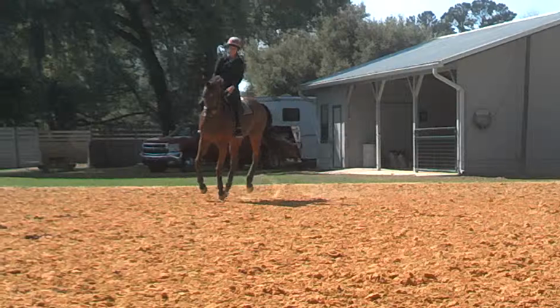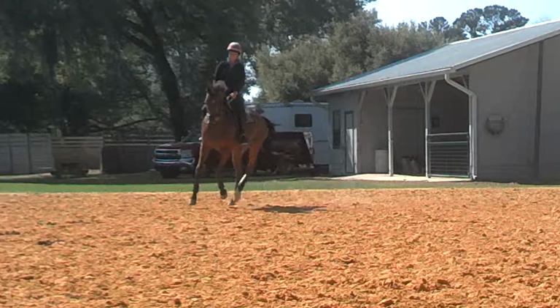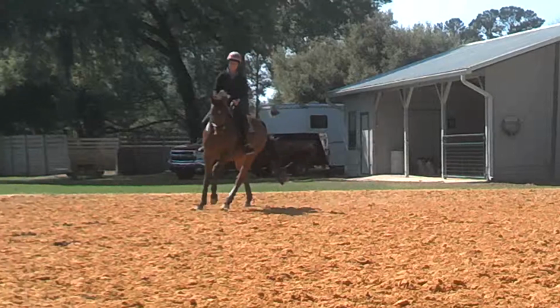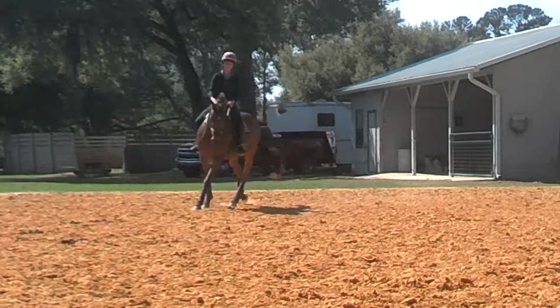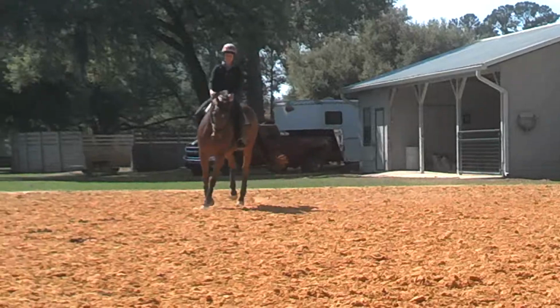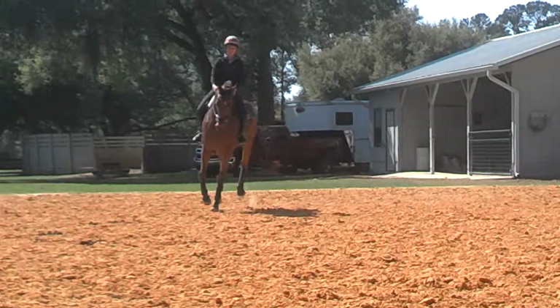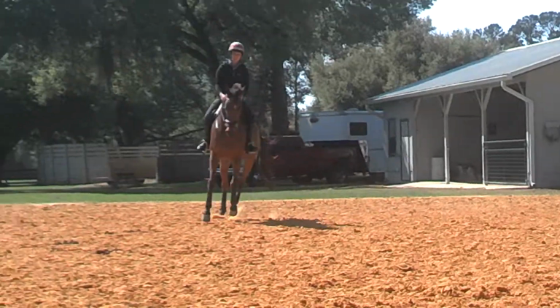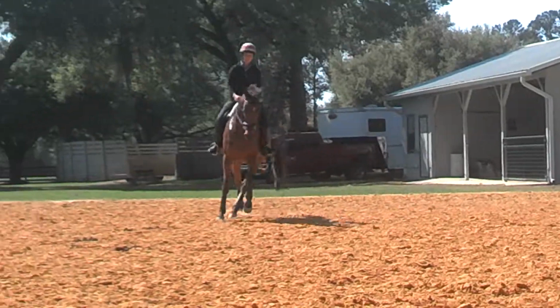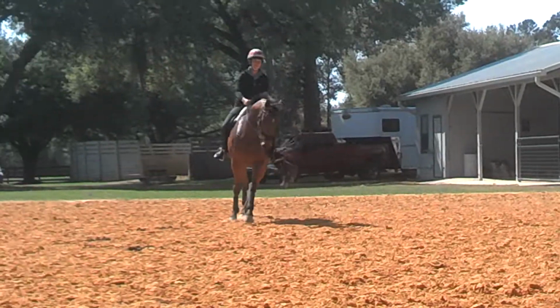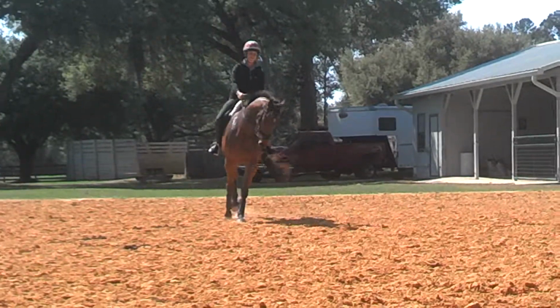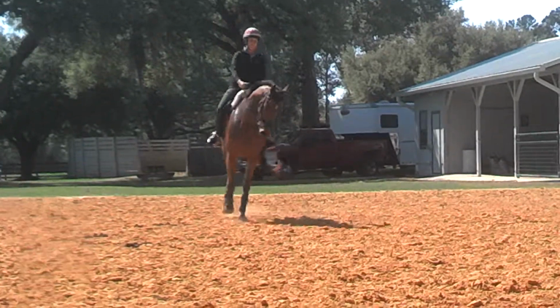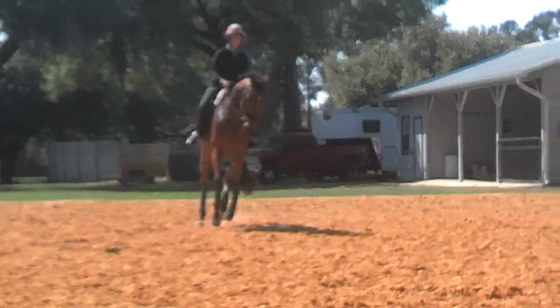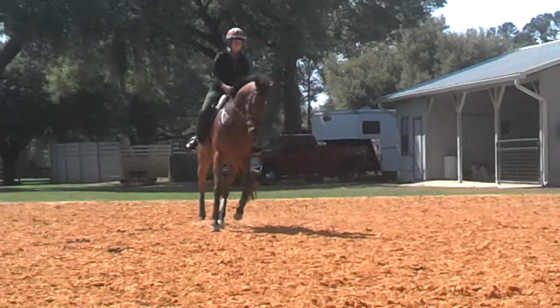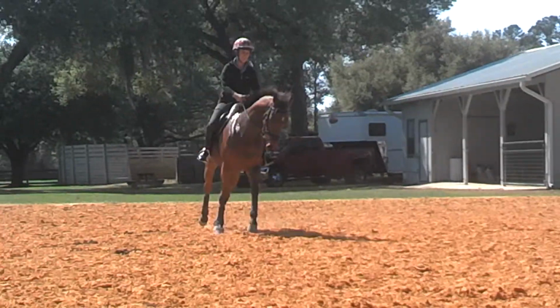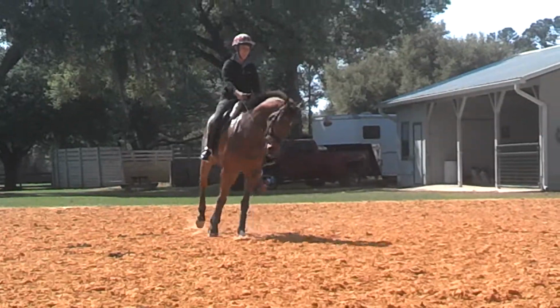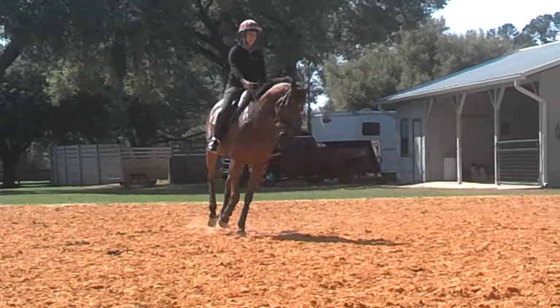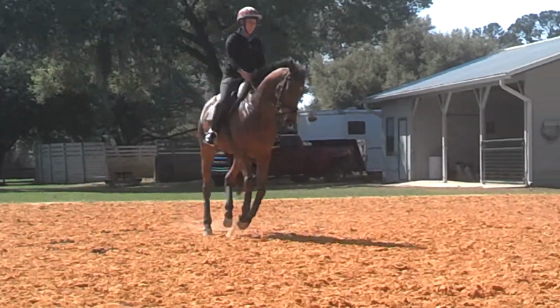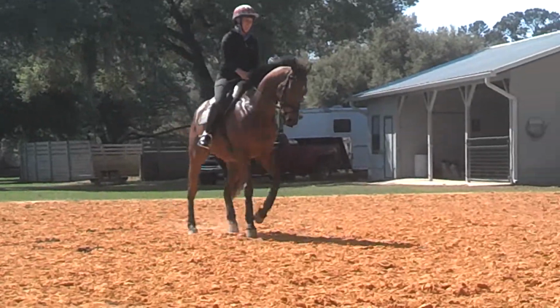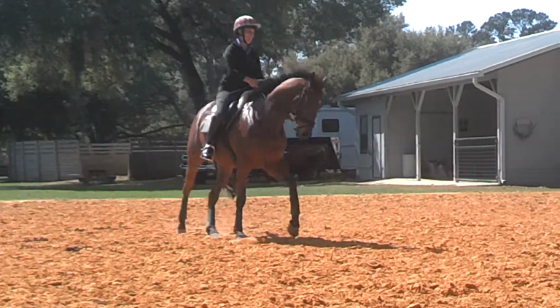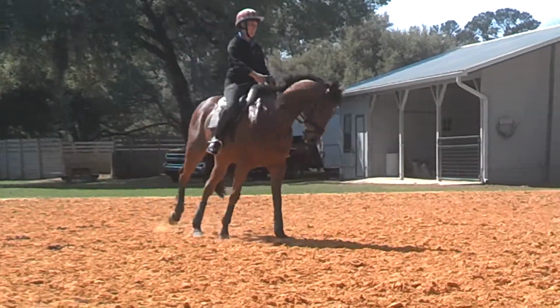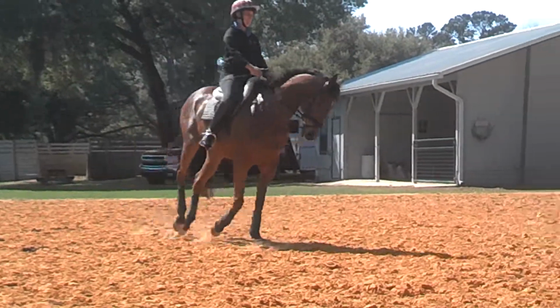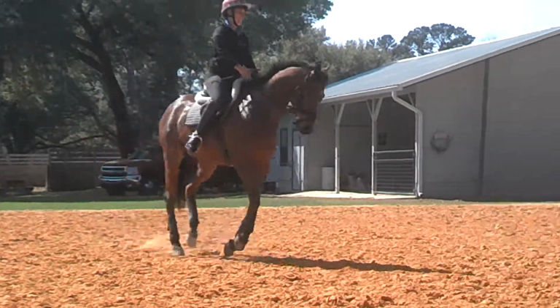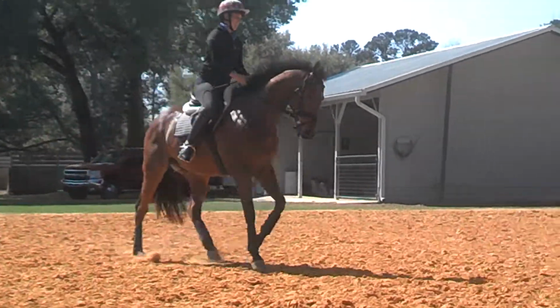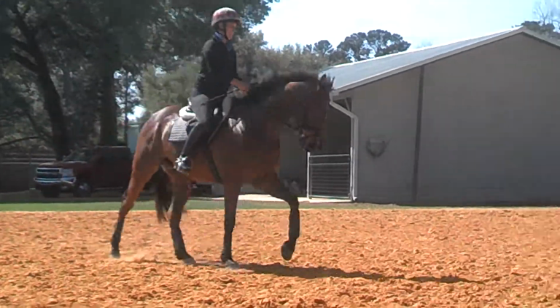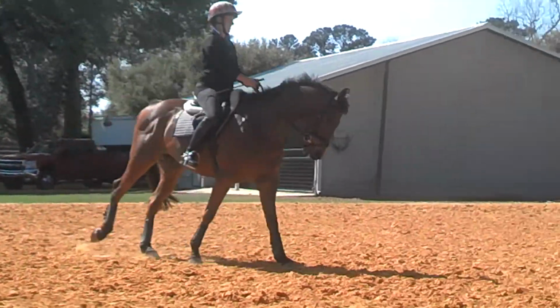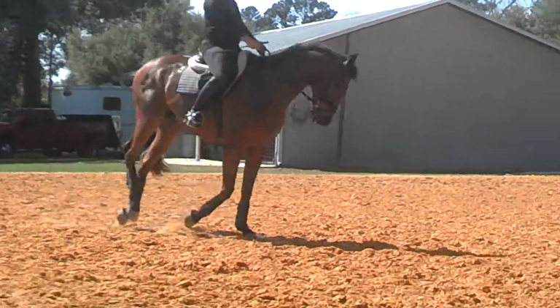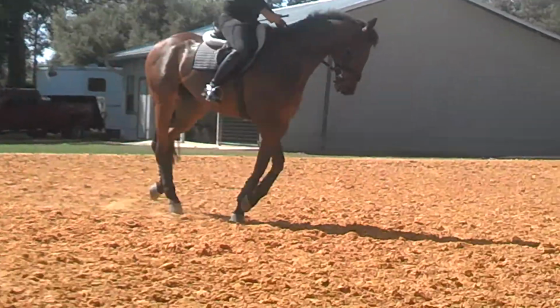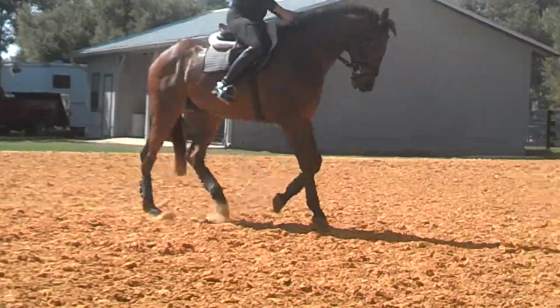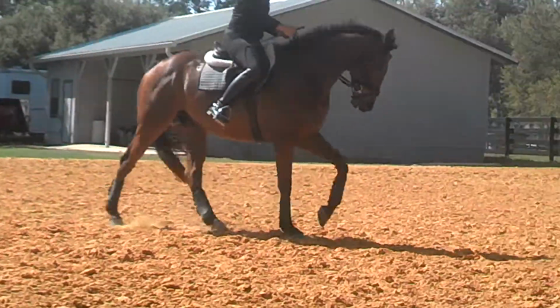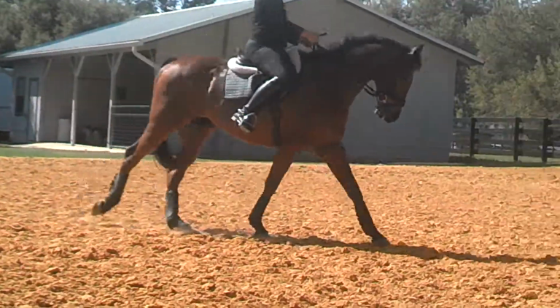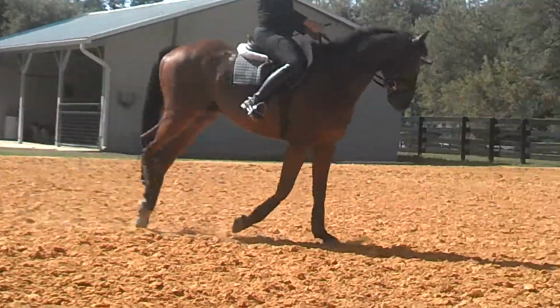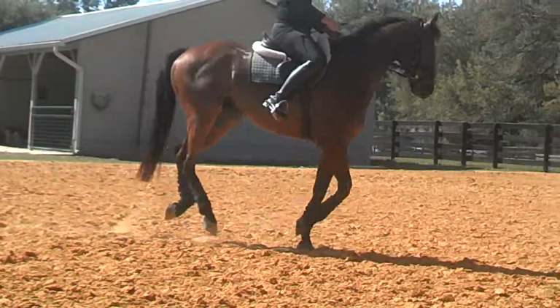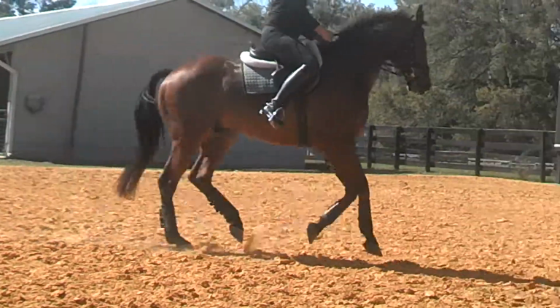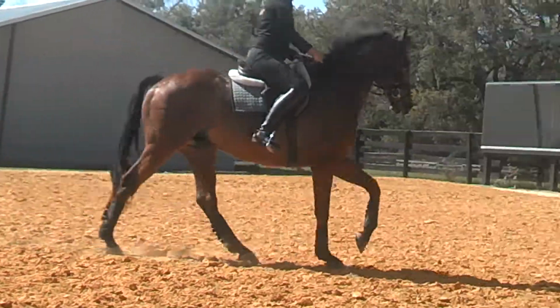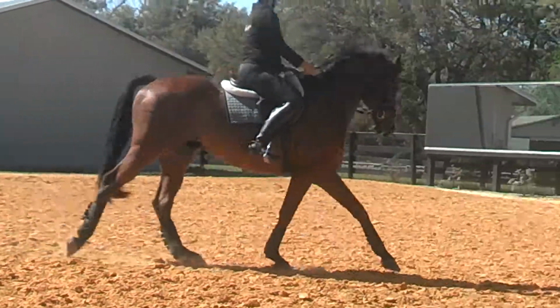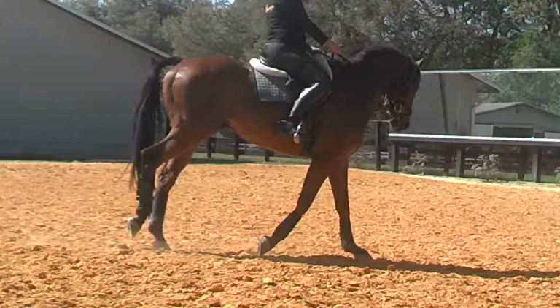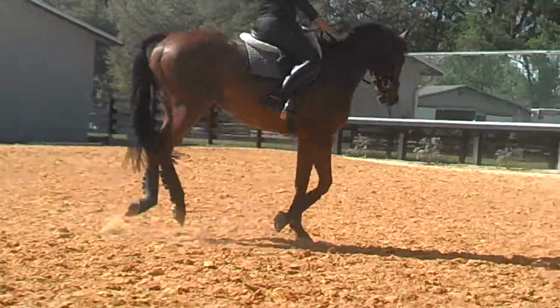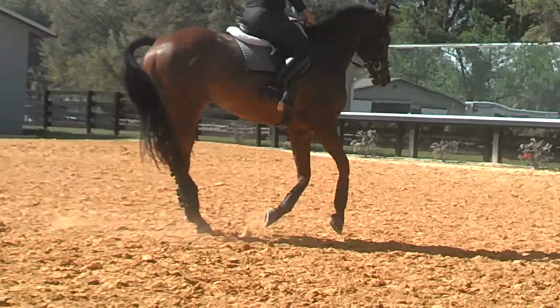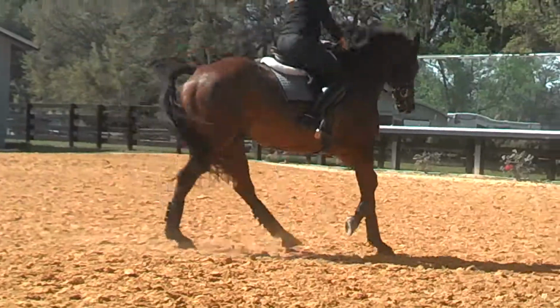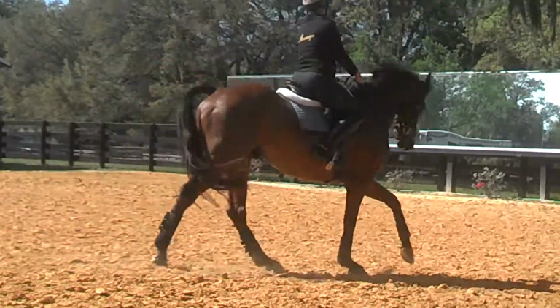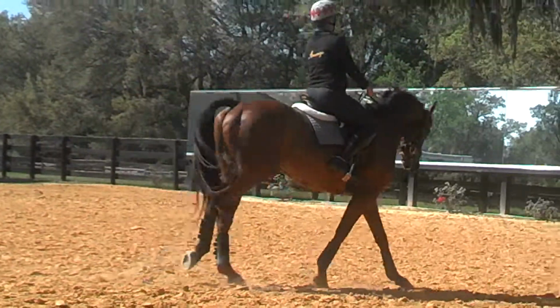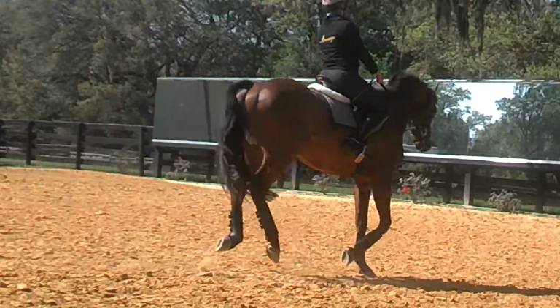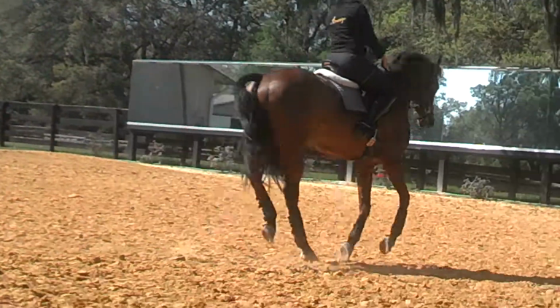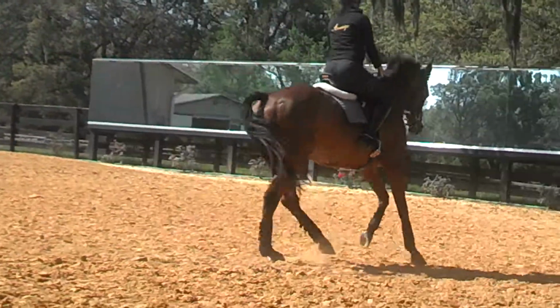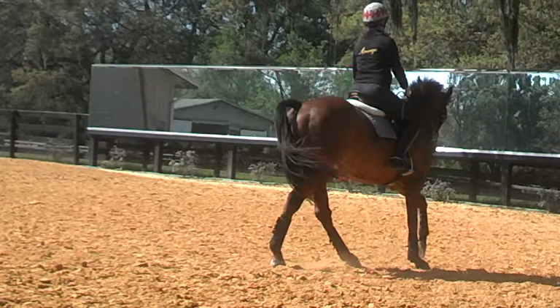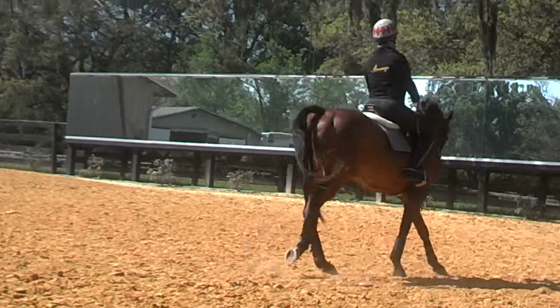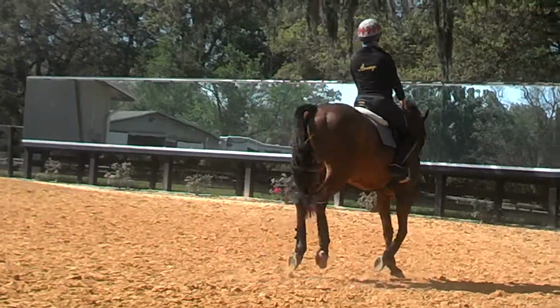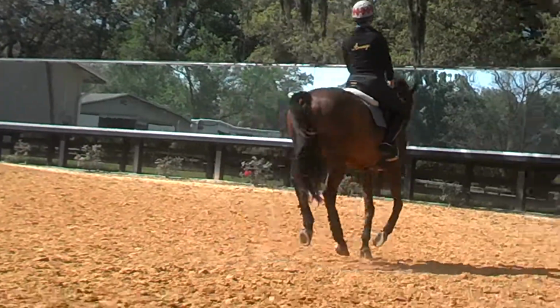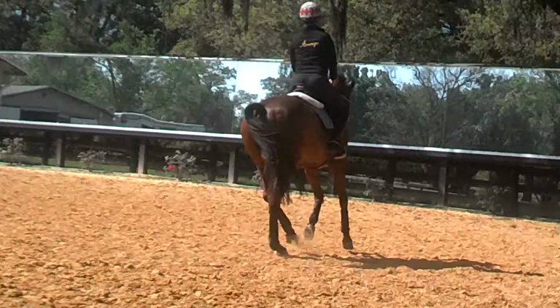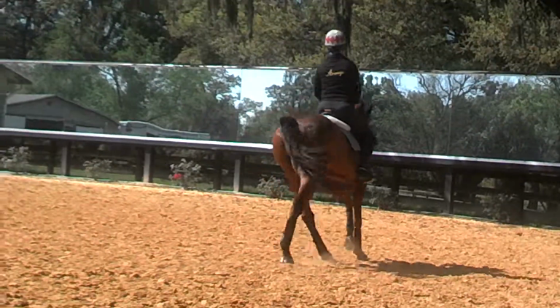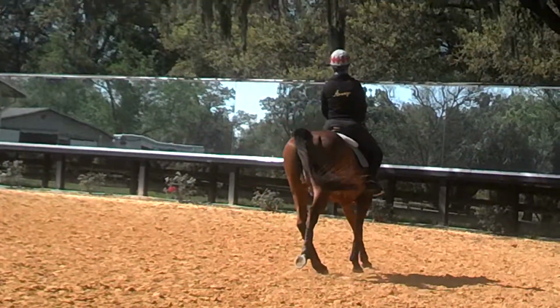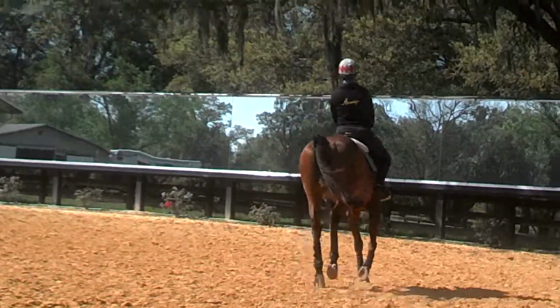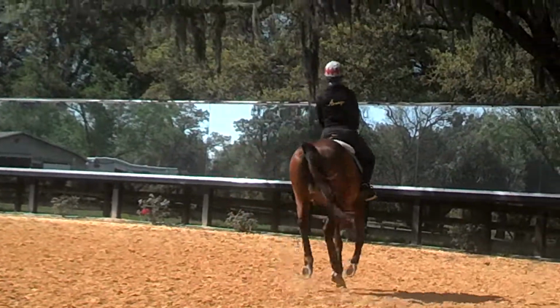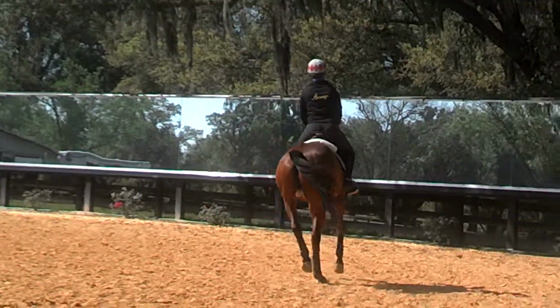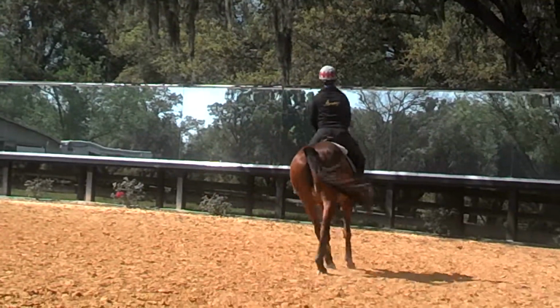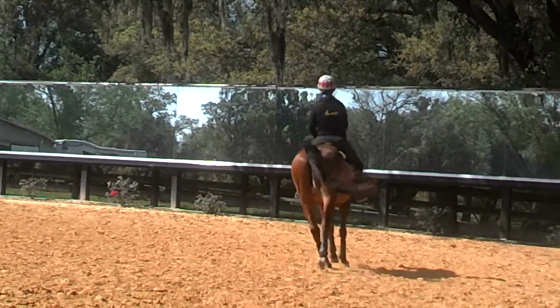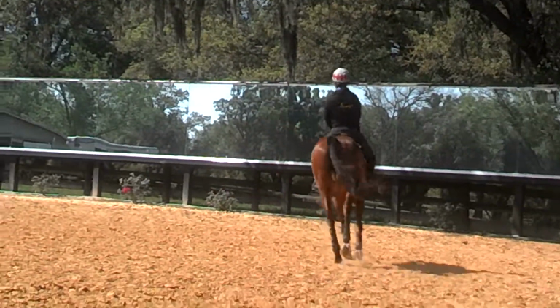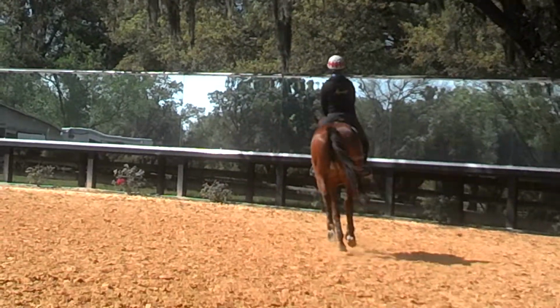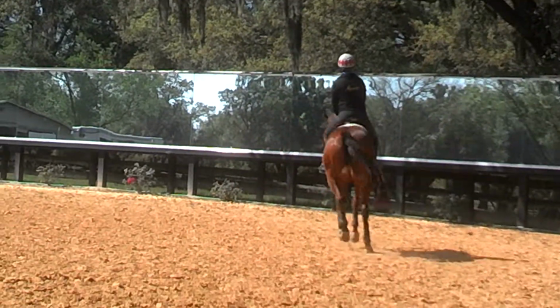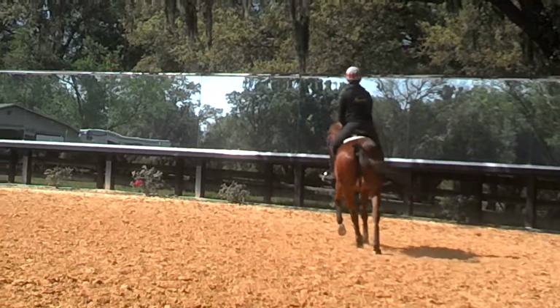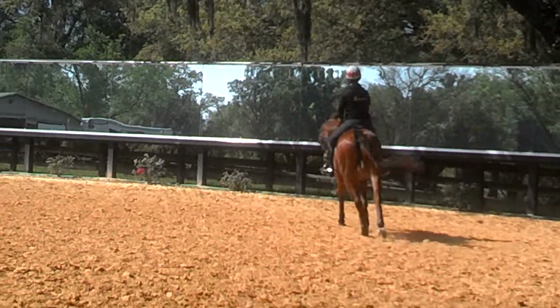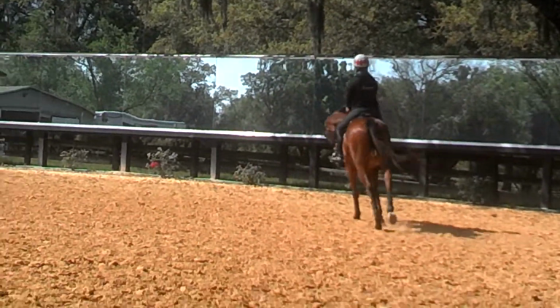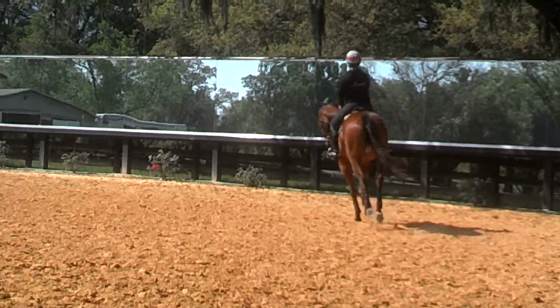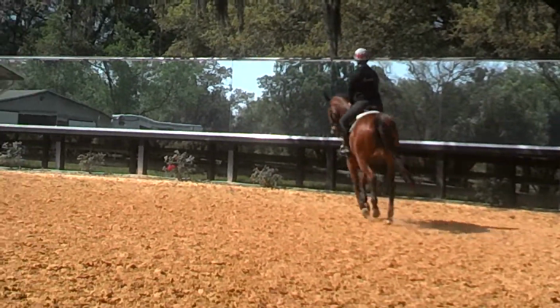Haunches in and then release. Haunches in and then lighten. Haunches in and then lighten. Yeah, like that. Like that. Good.